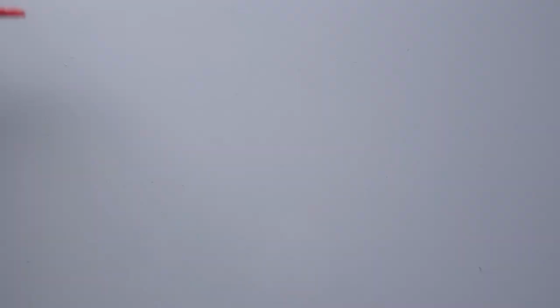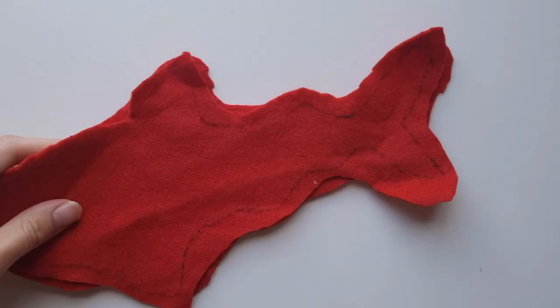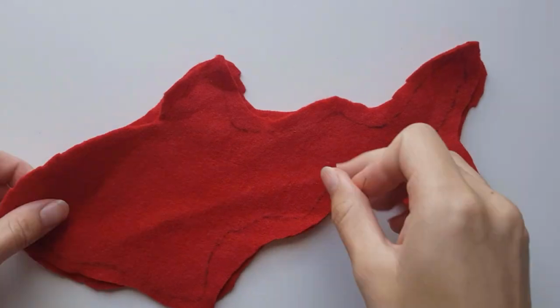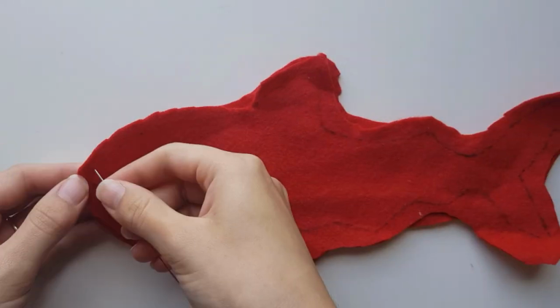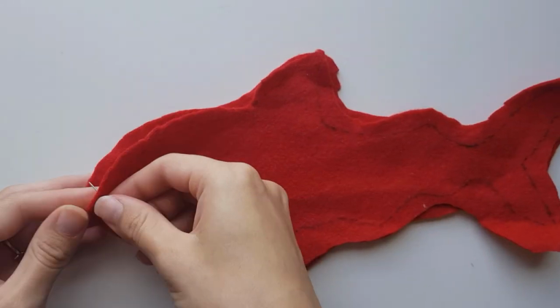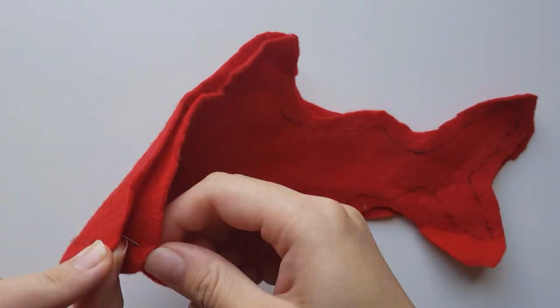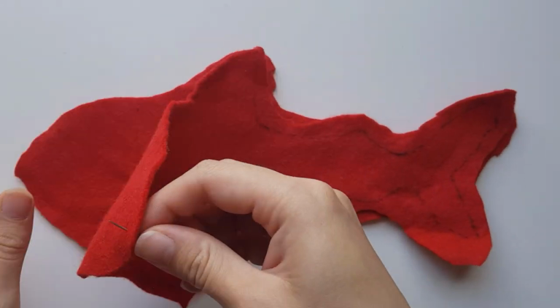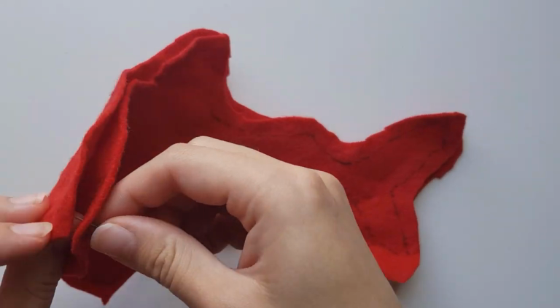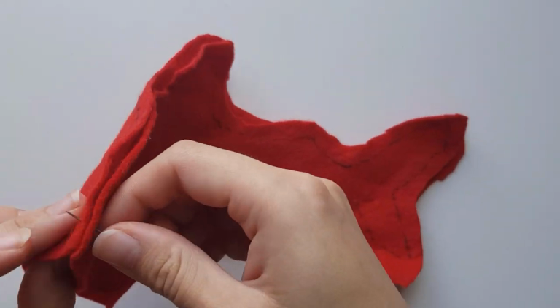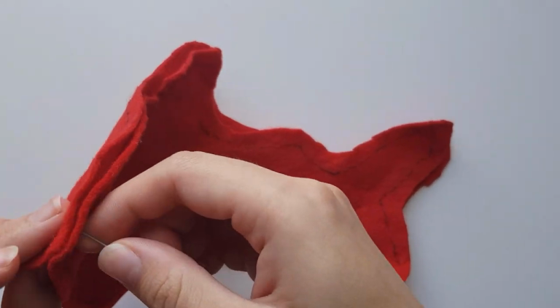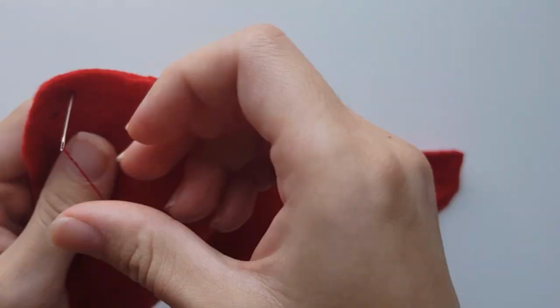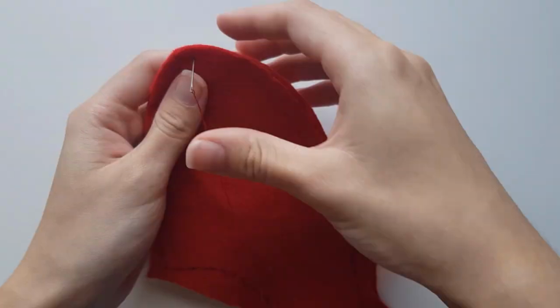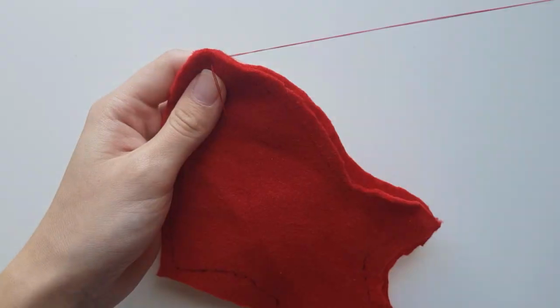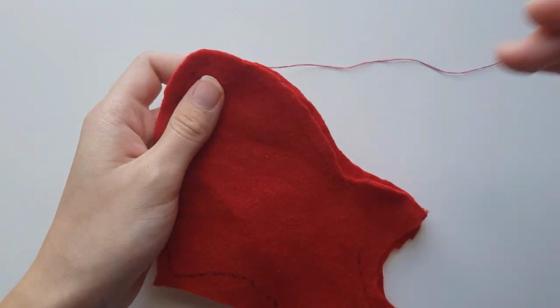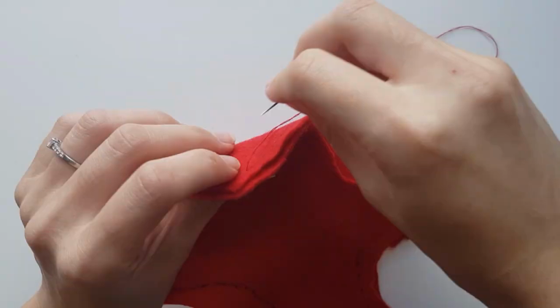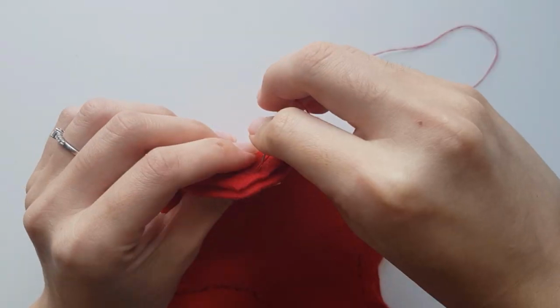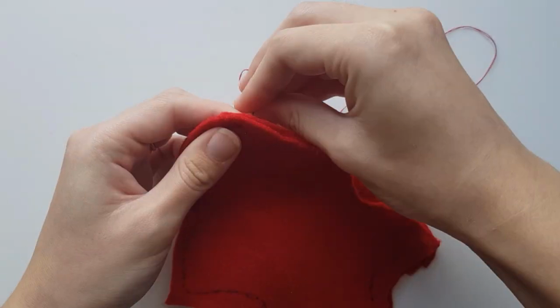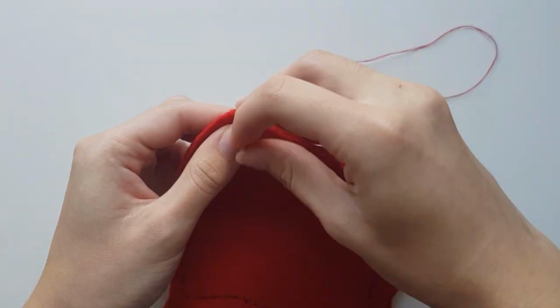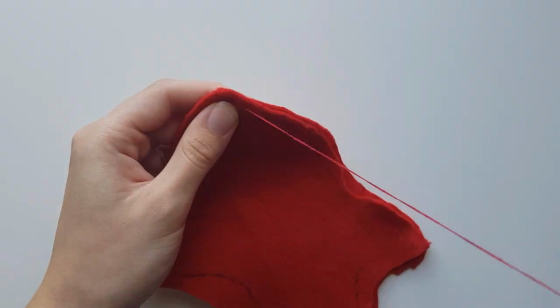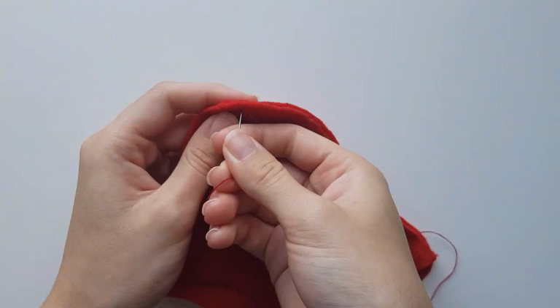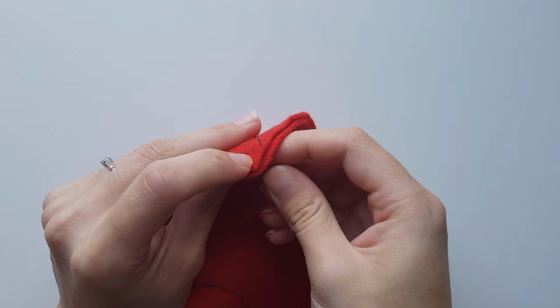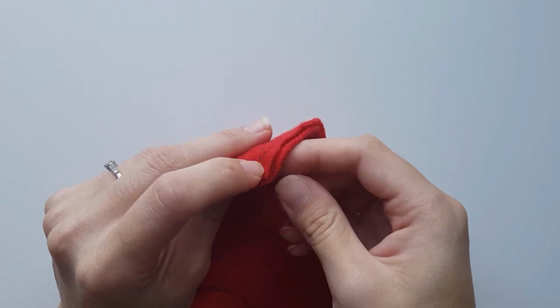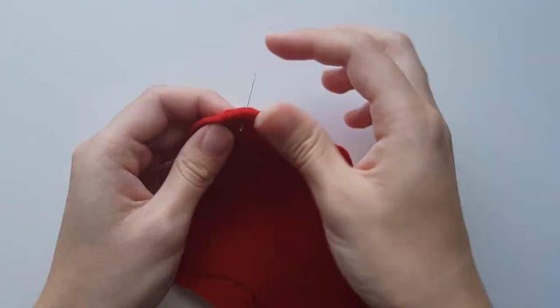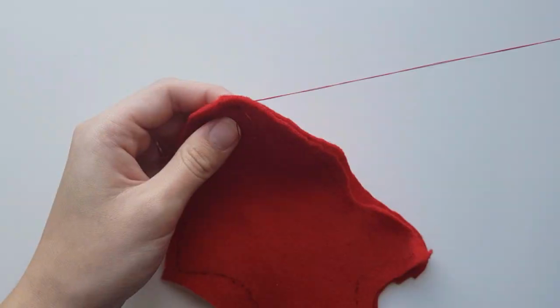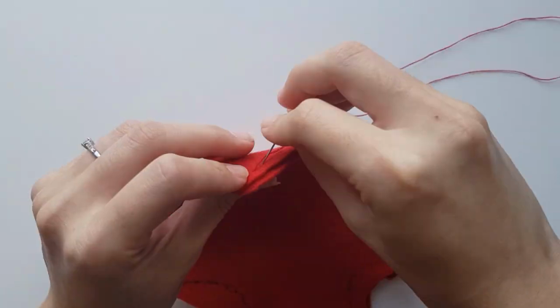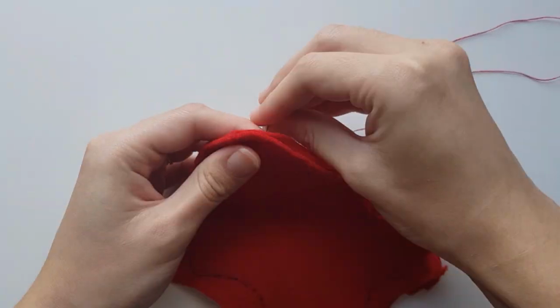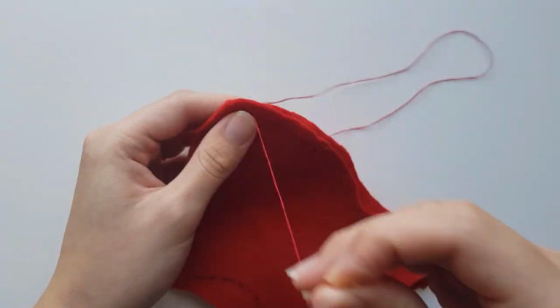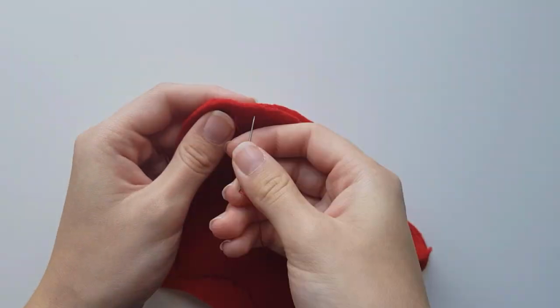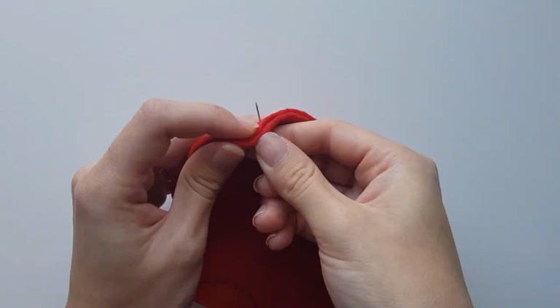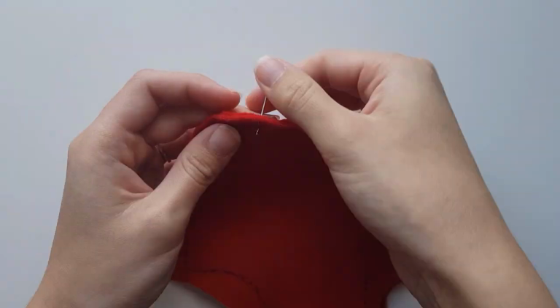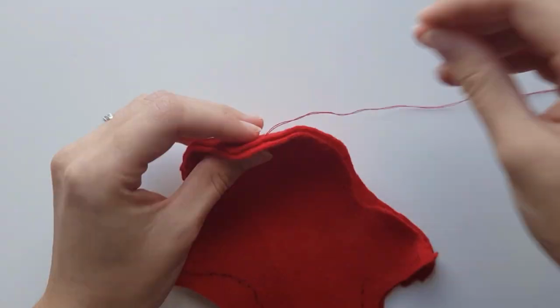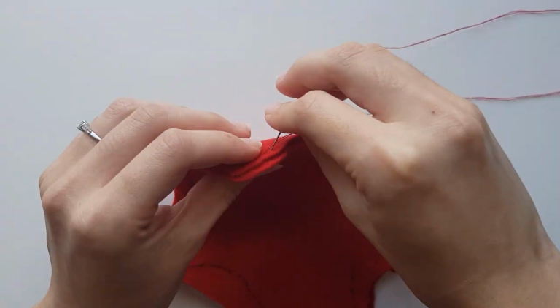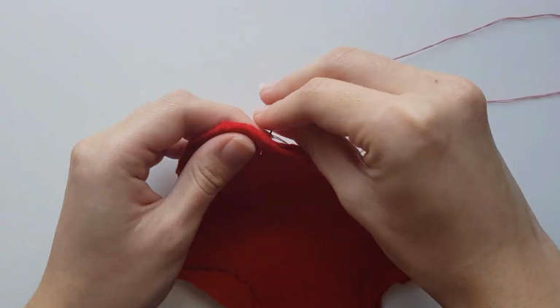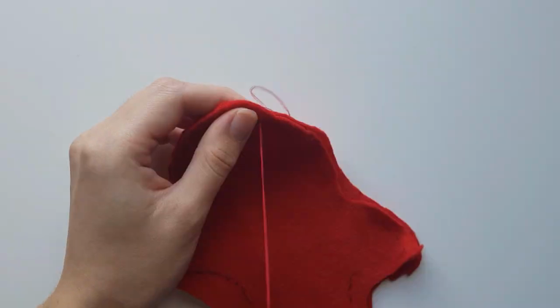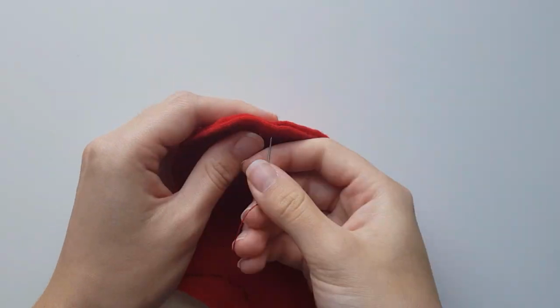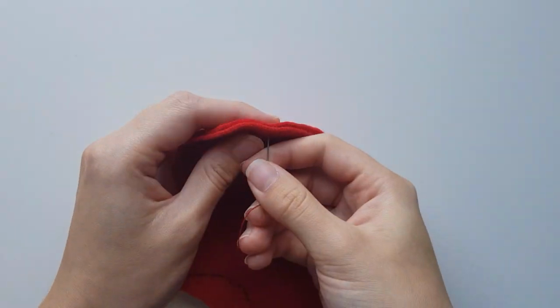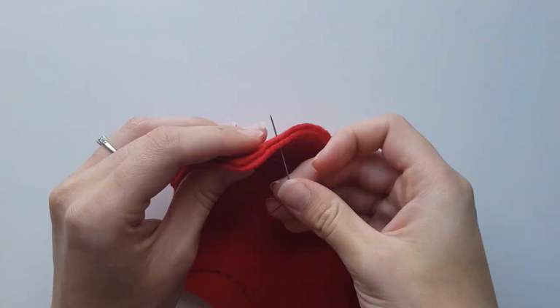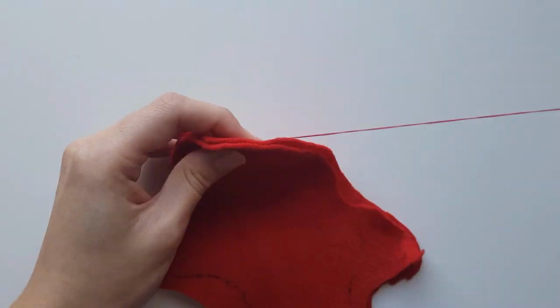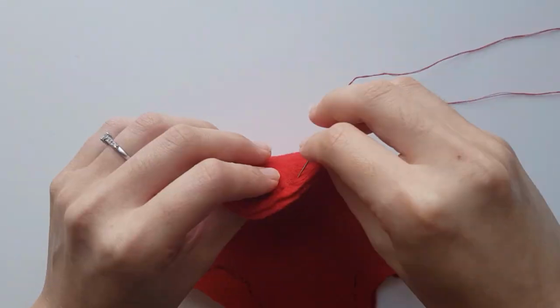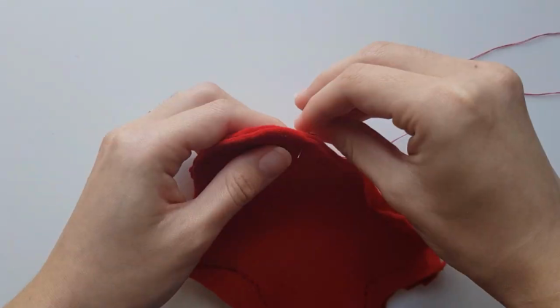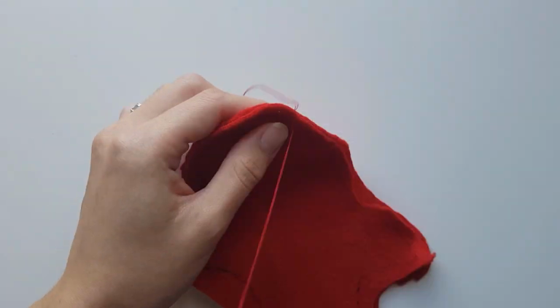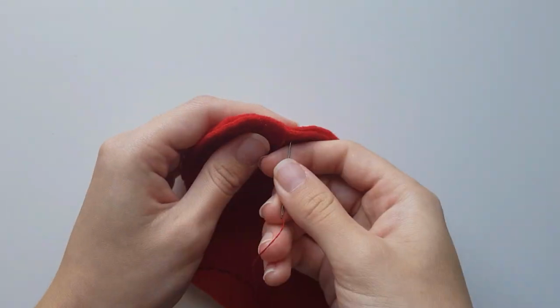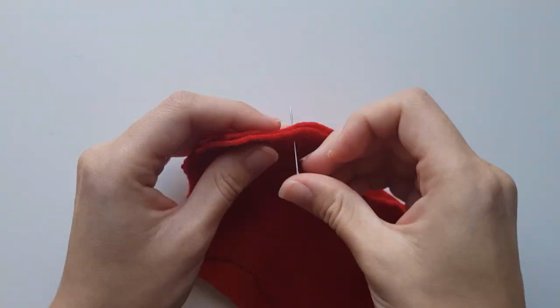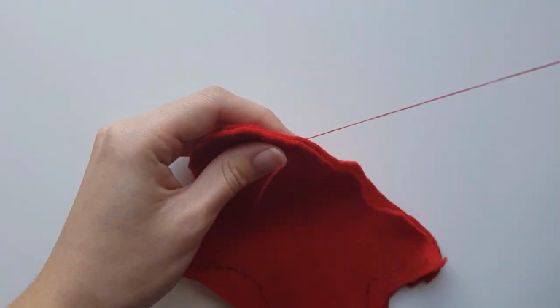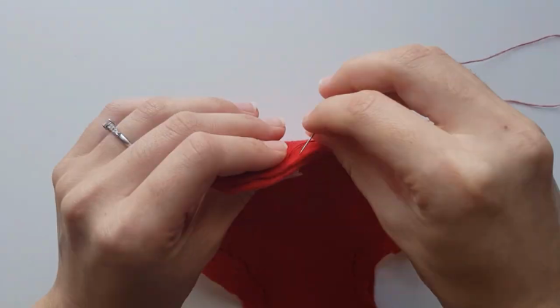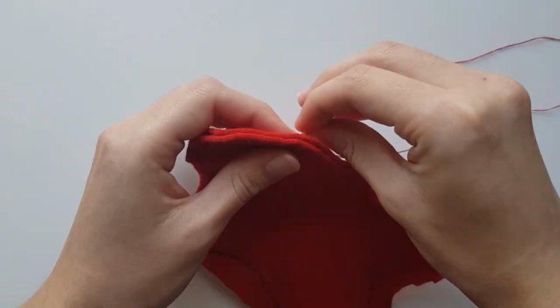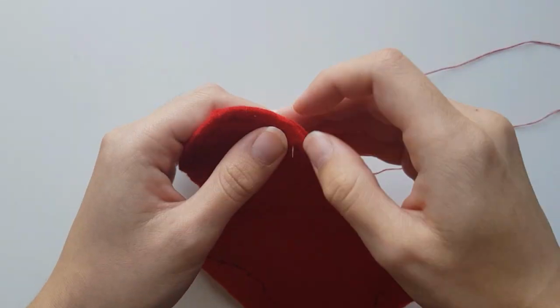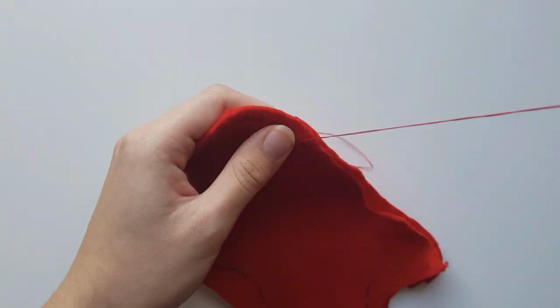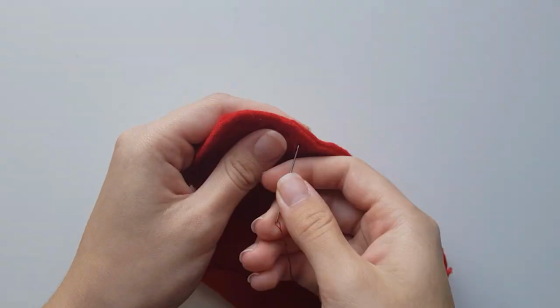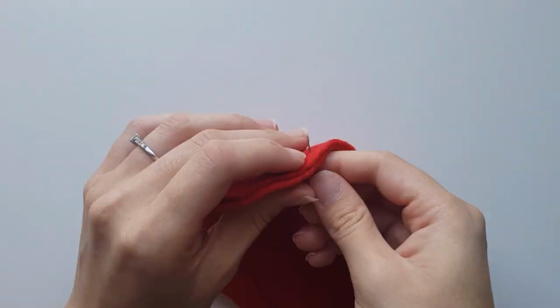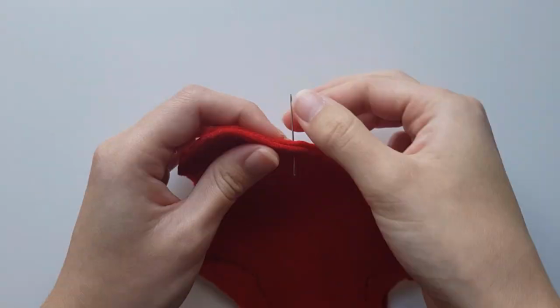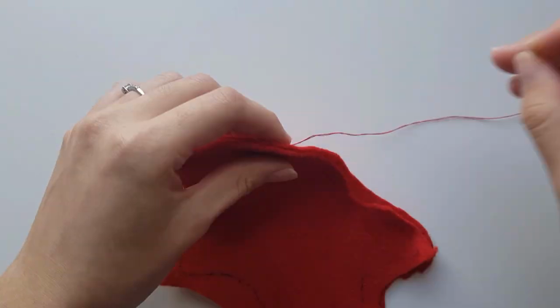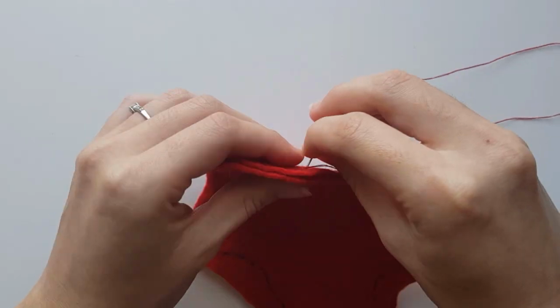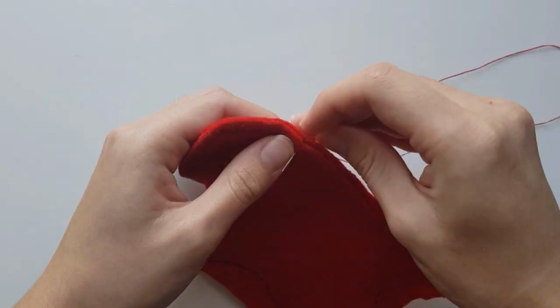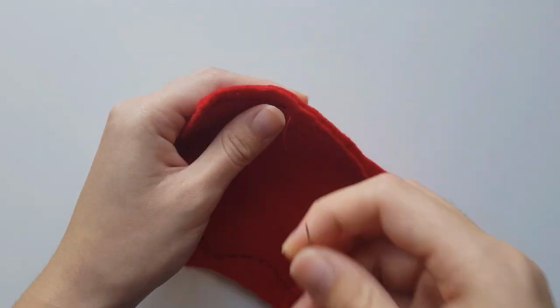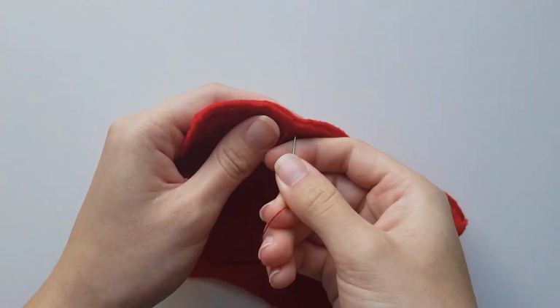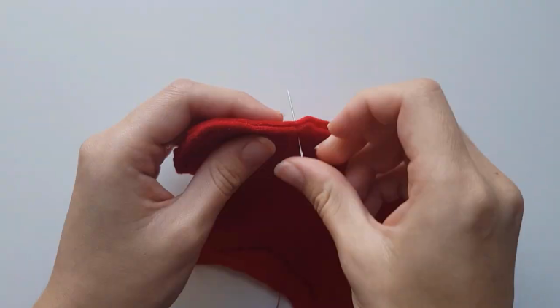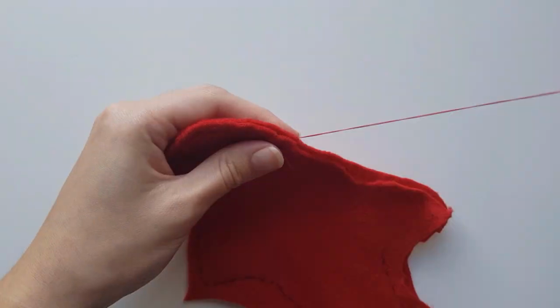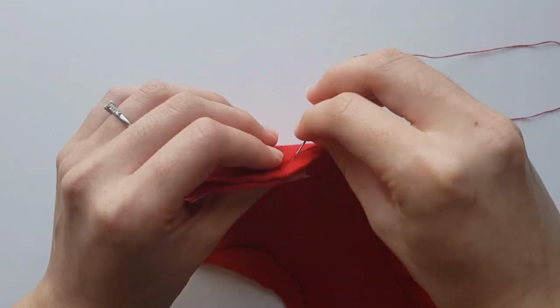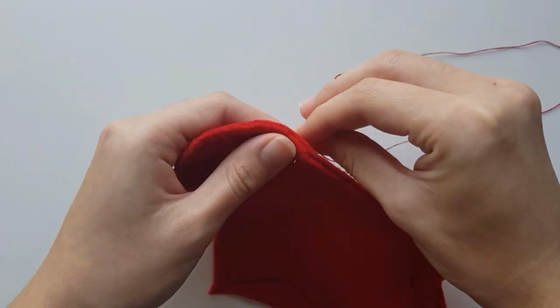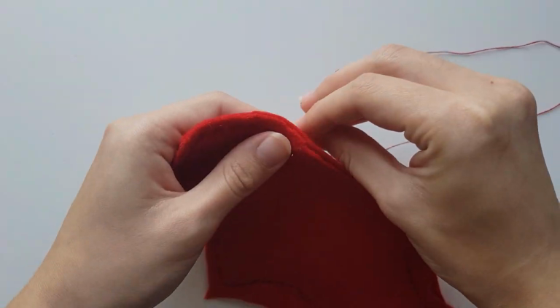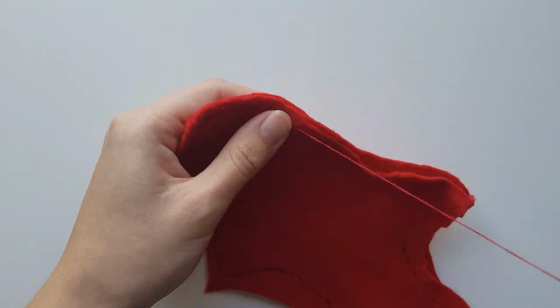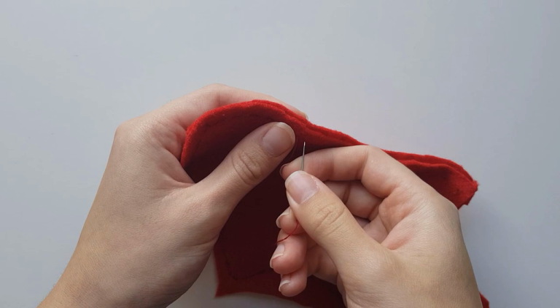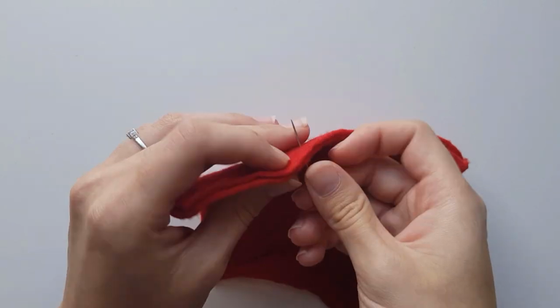The first thing you need to do is take the two side body pieces and place them with the tracing showing. Then join them together from the tip of the shark nose to the bottom of the tail.